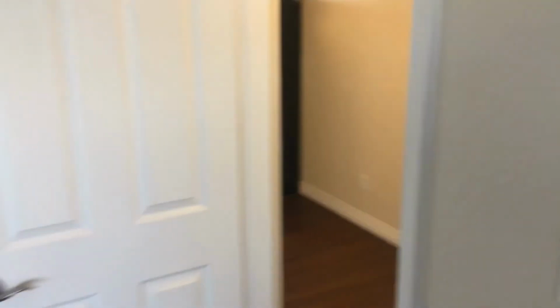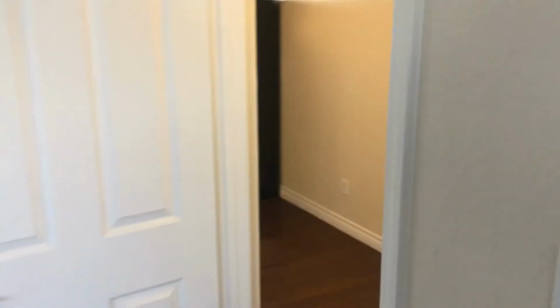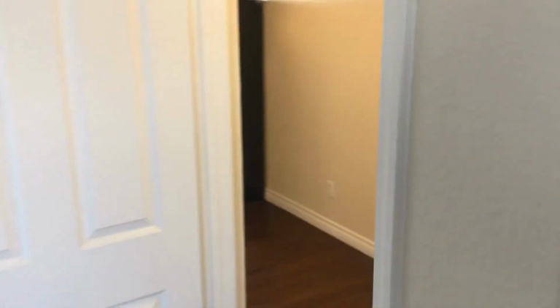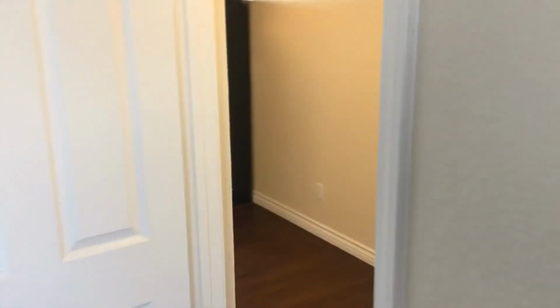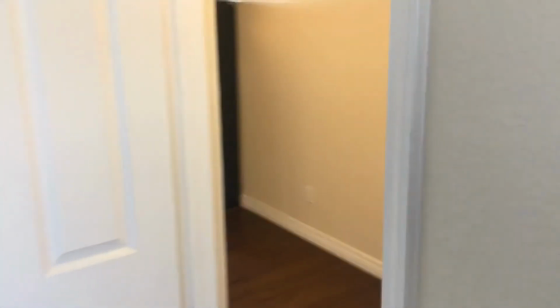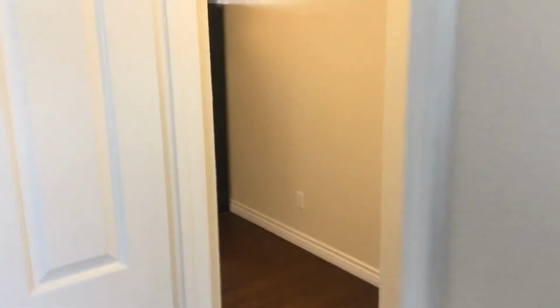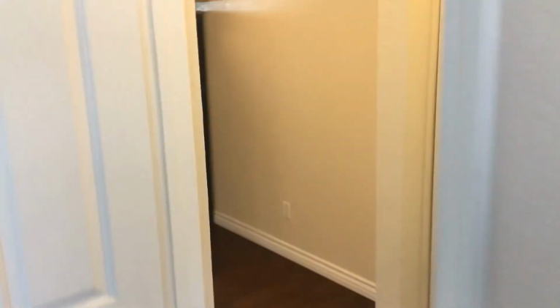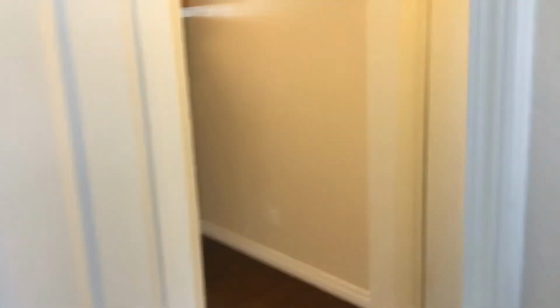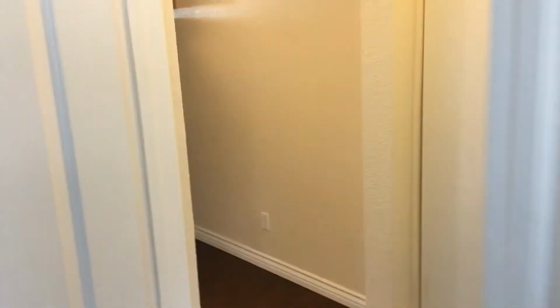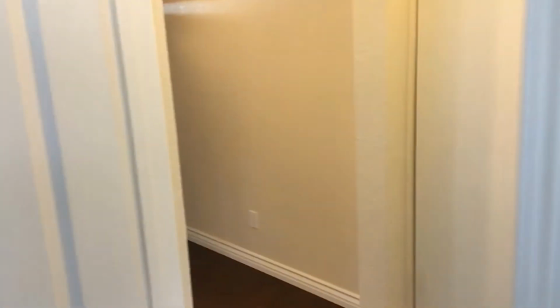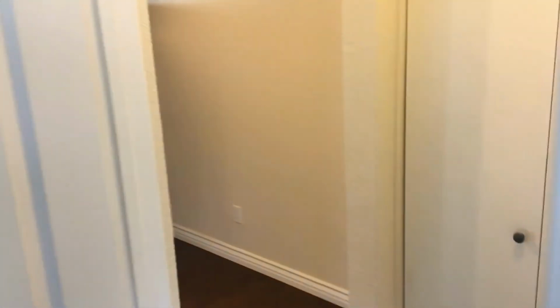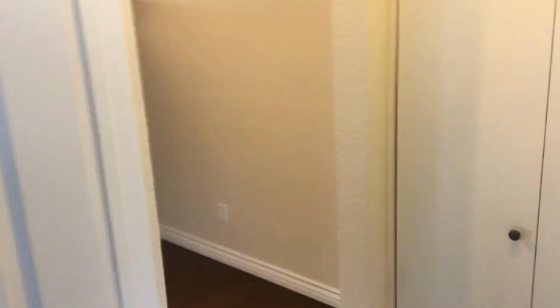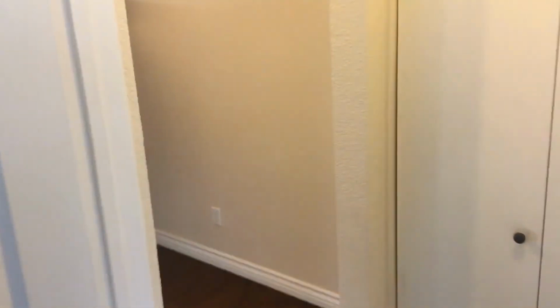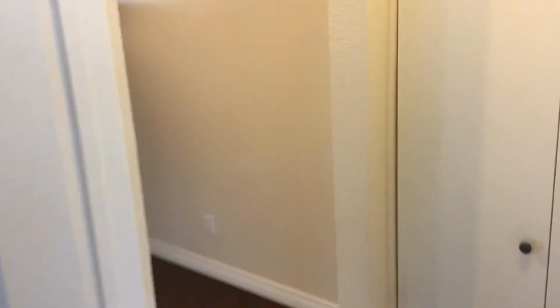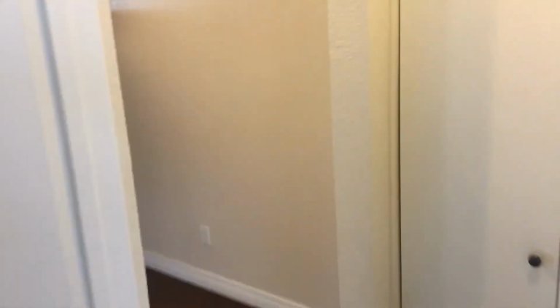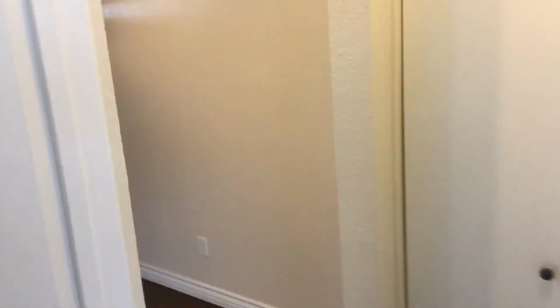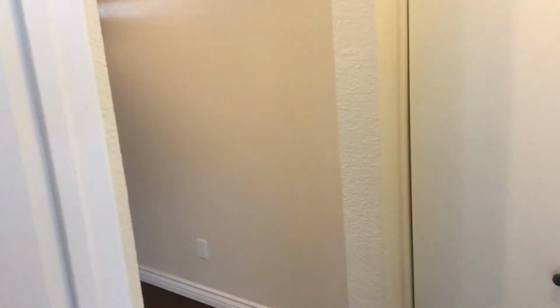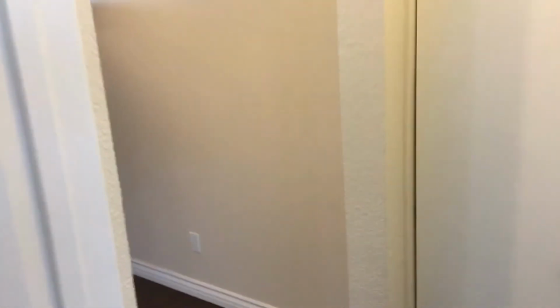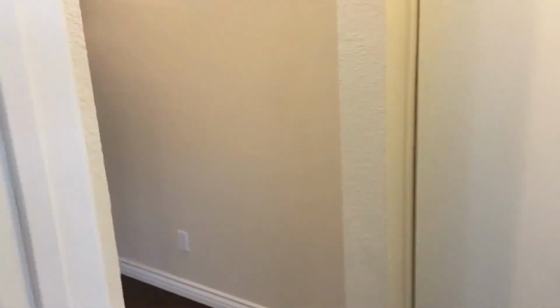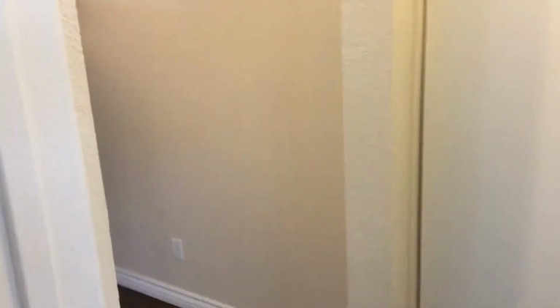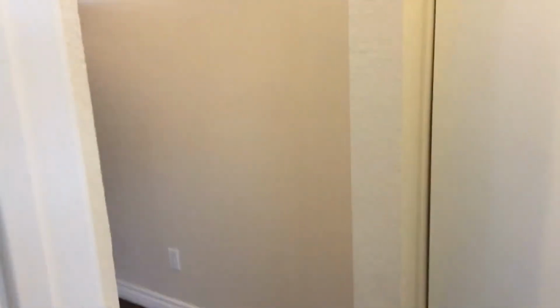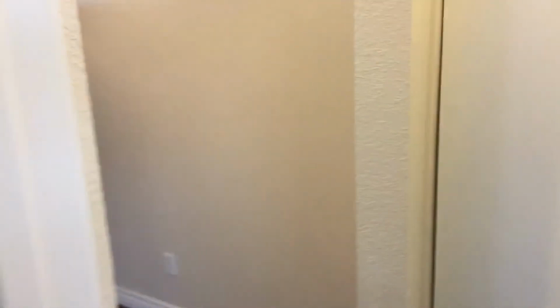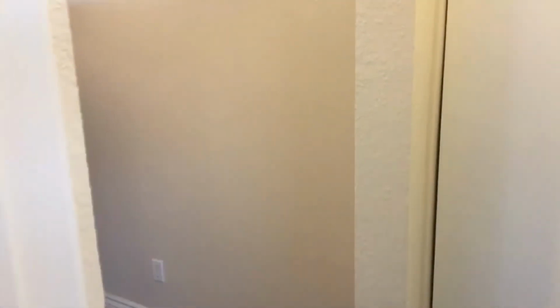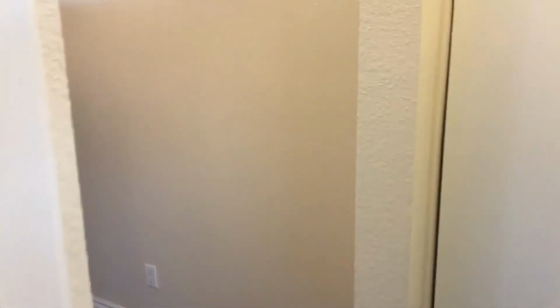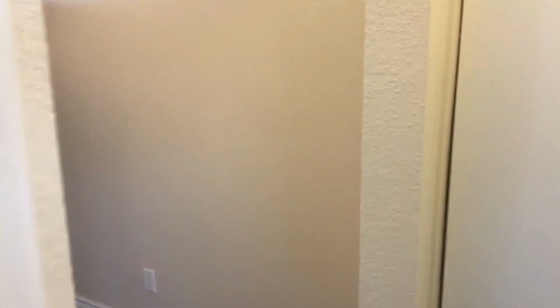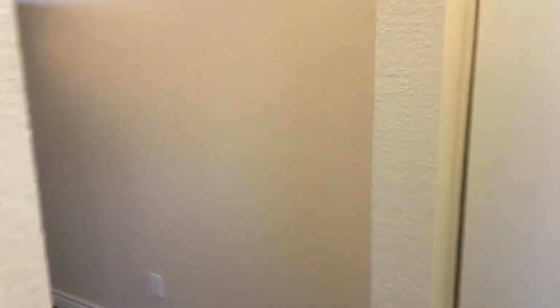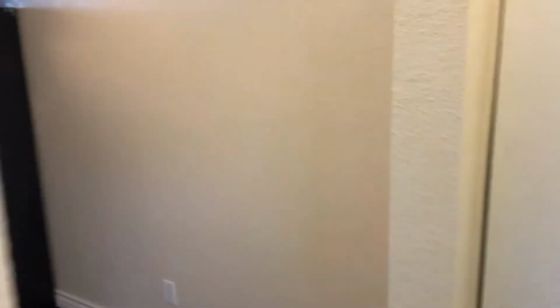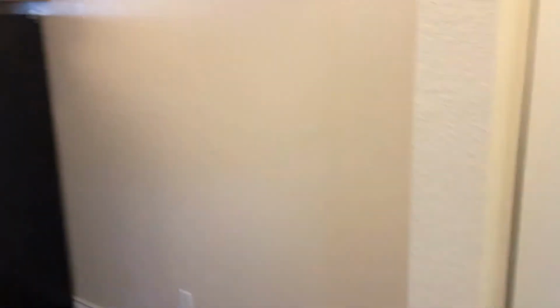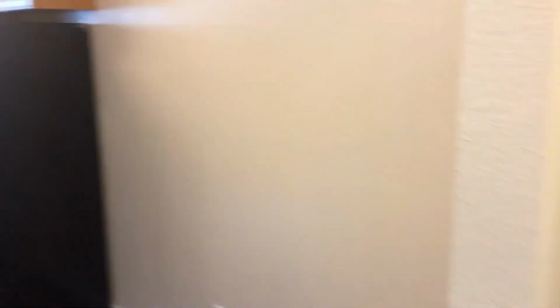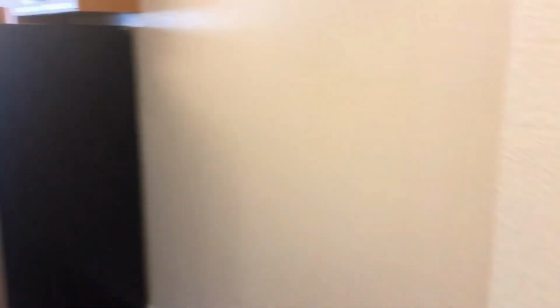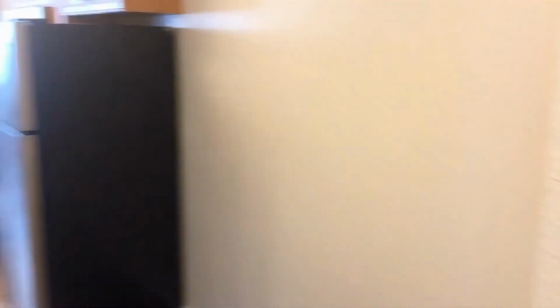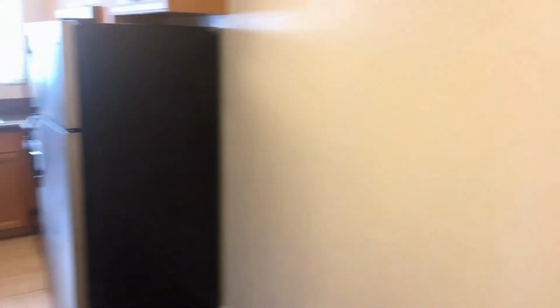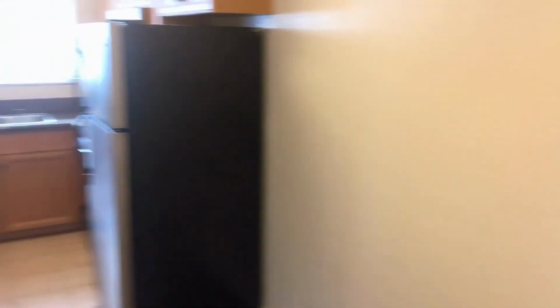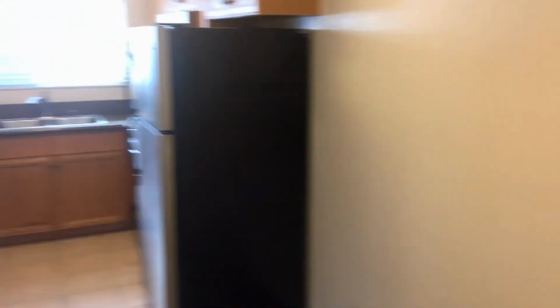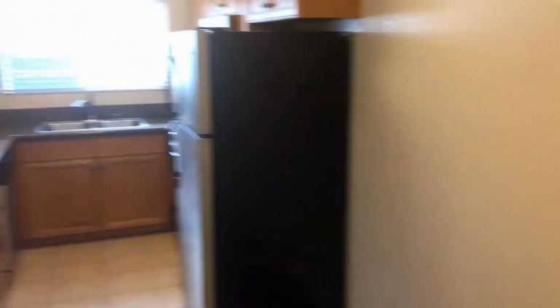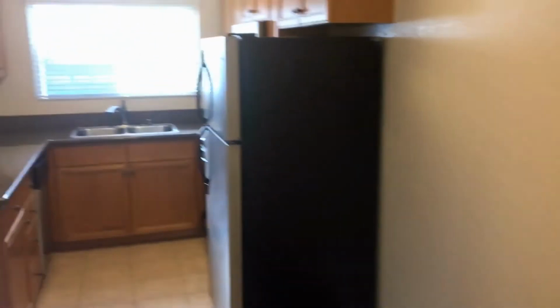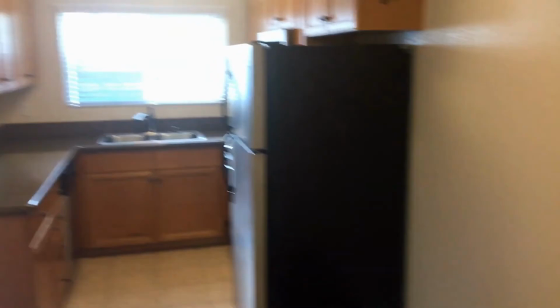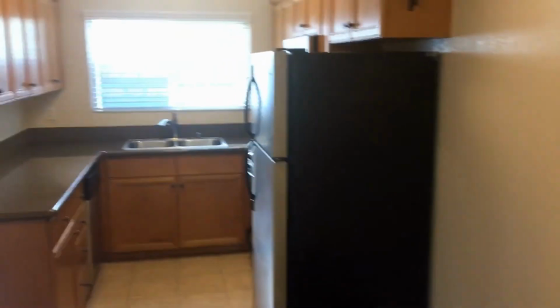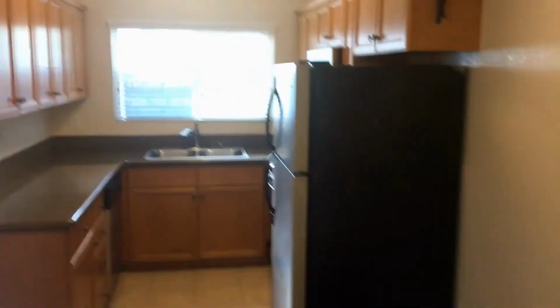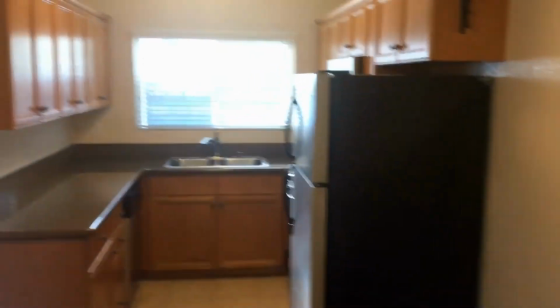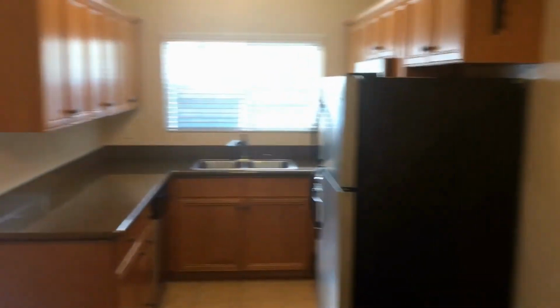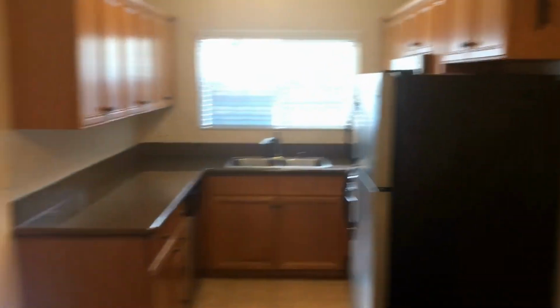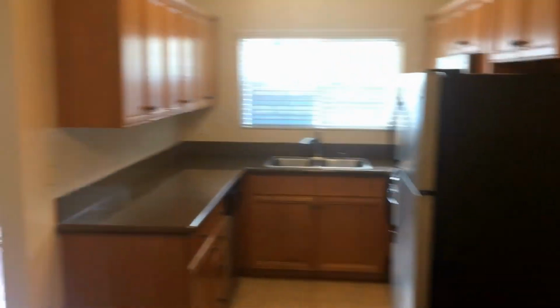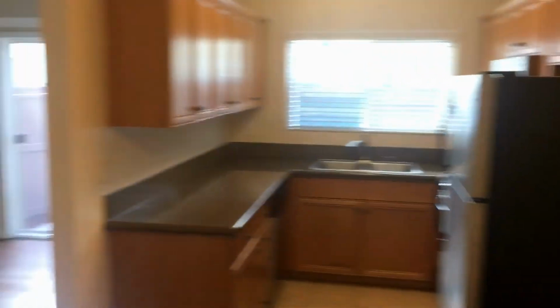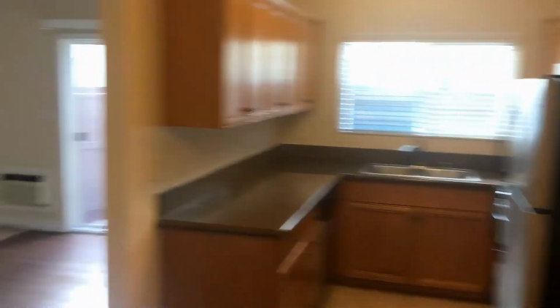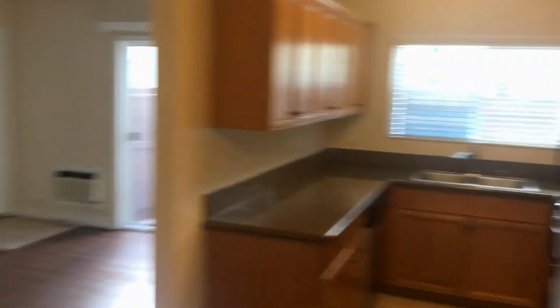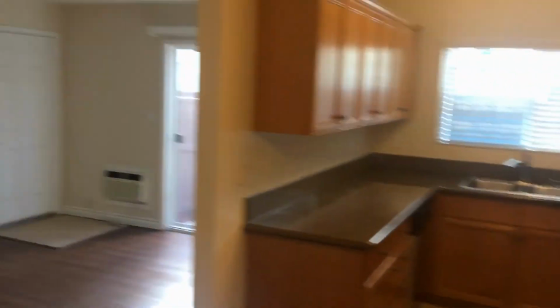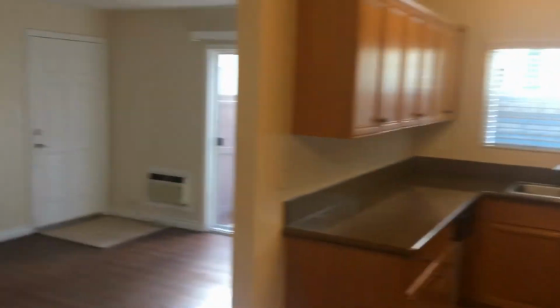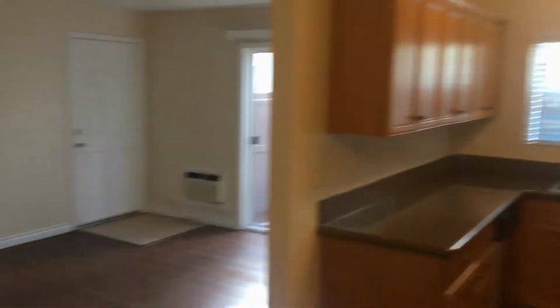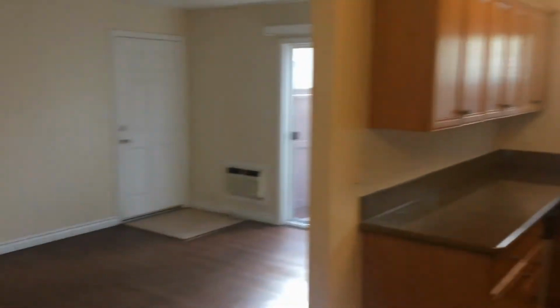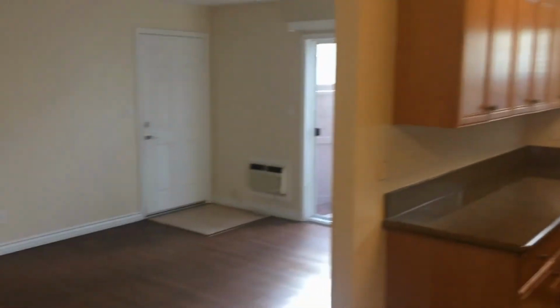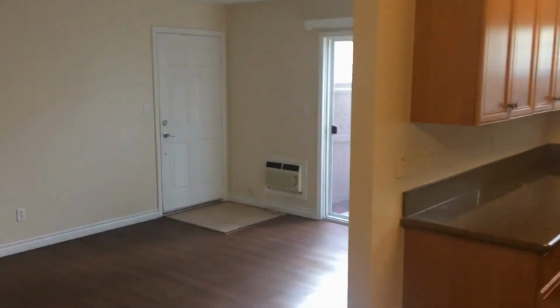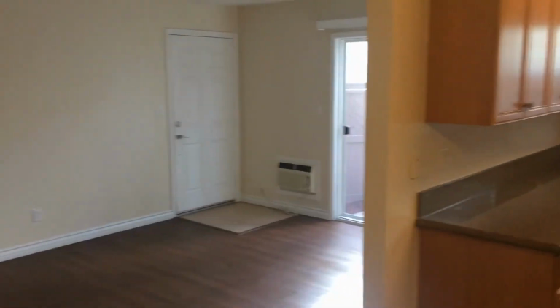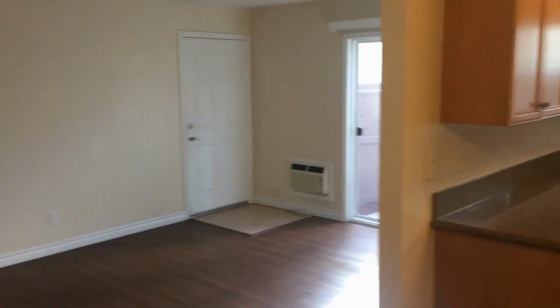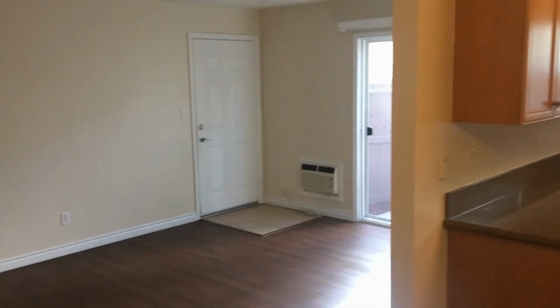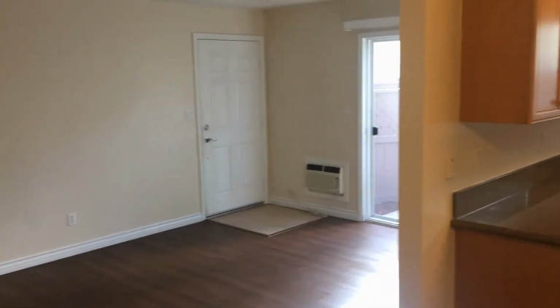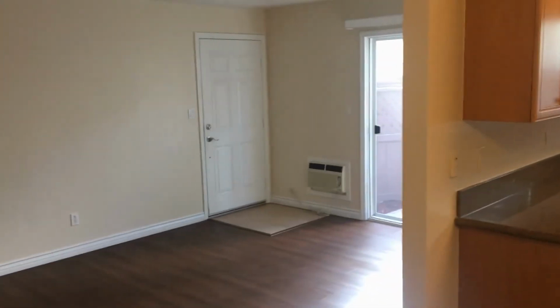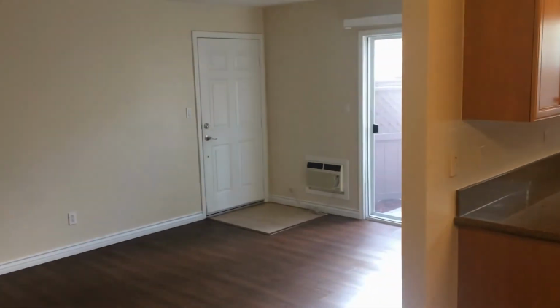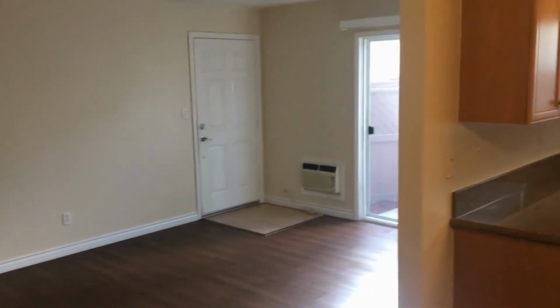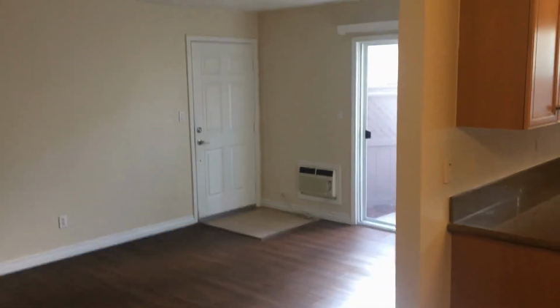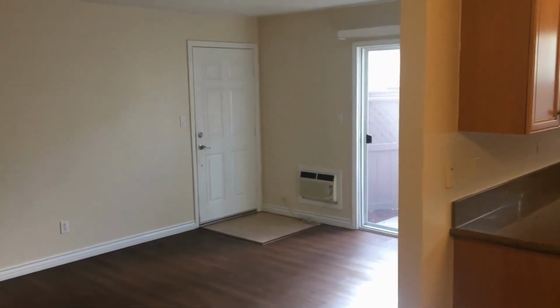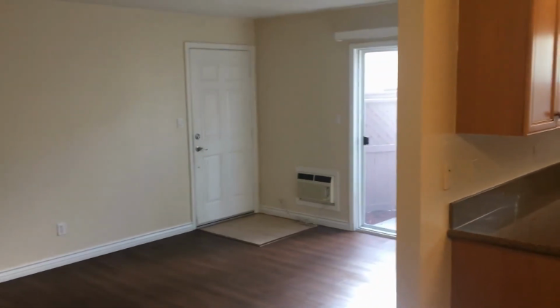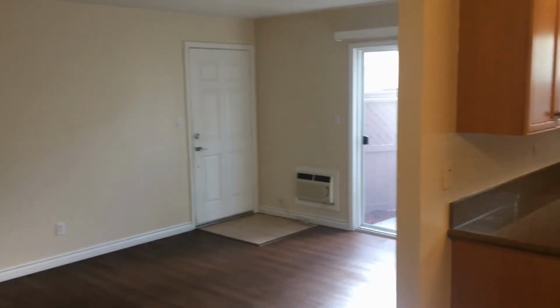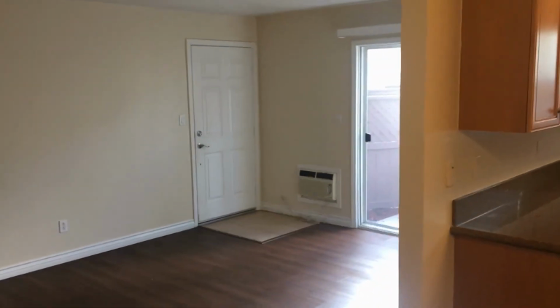This concludes the video tour of Beedon L Way, unit number five. Brought to you by Good Life Property Management. Thank you for watching.